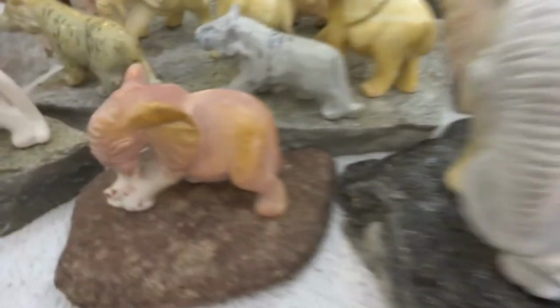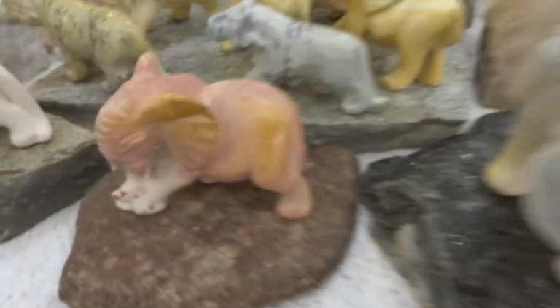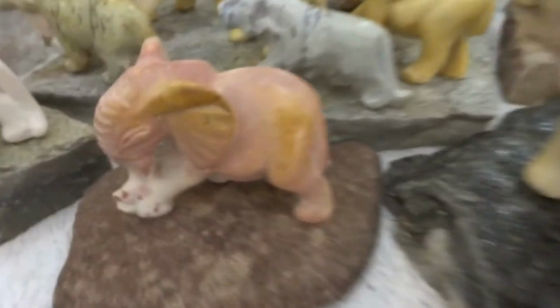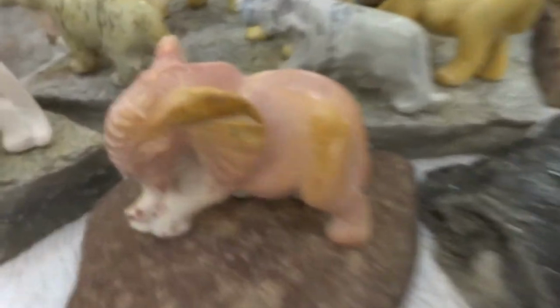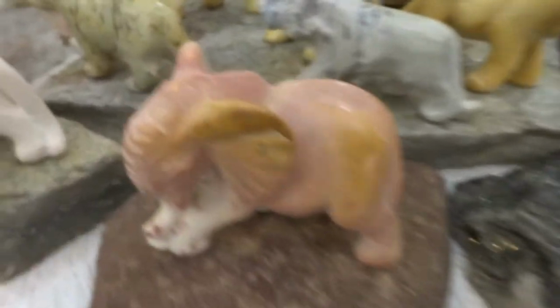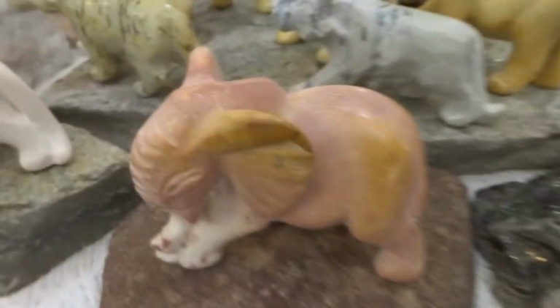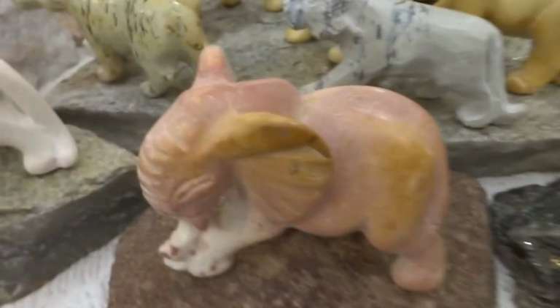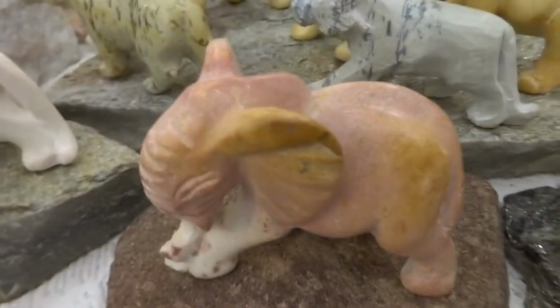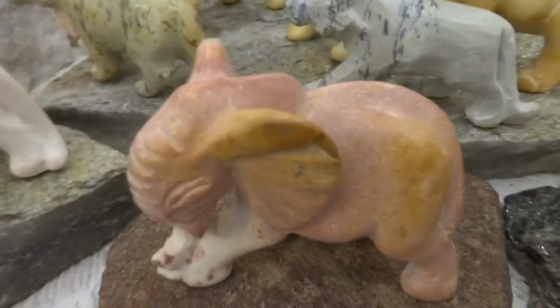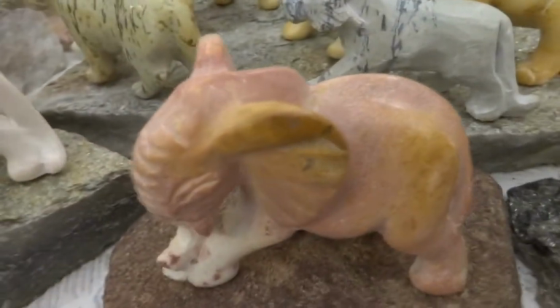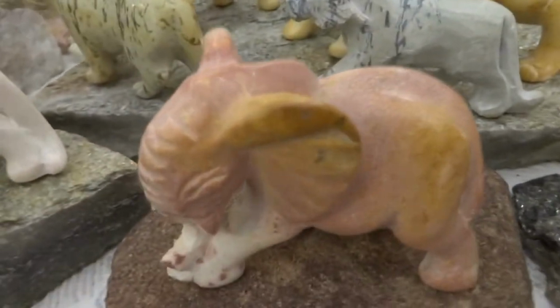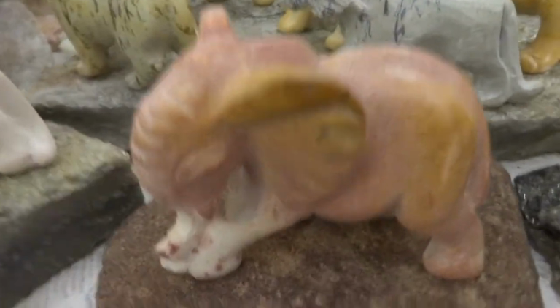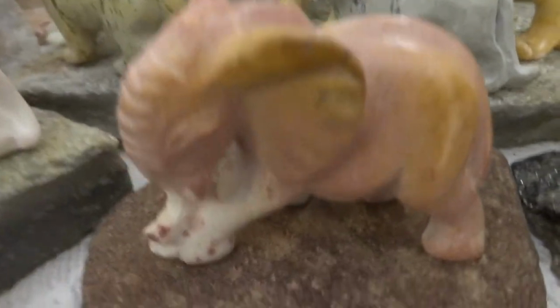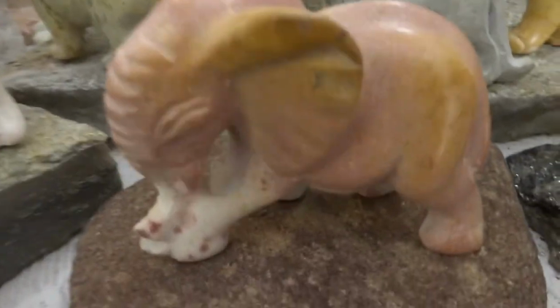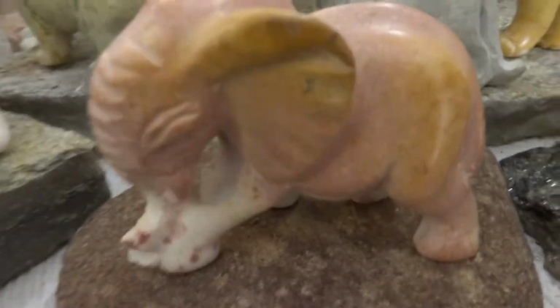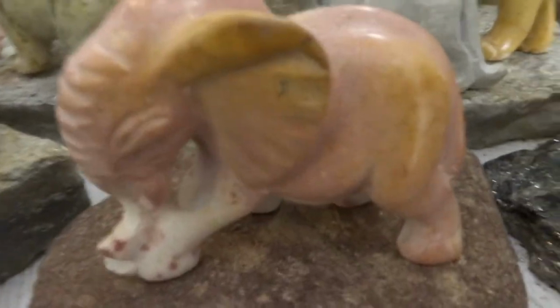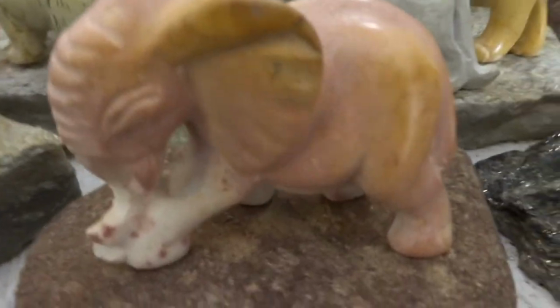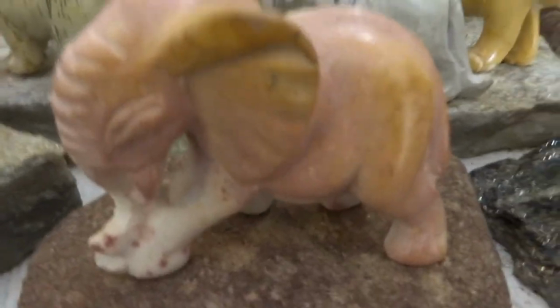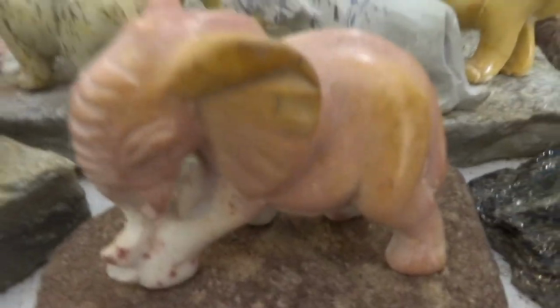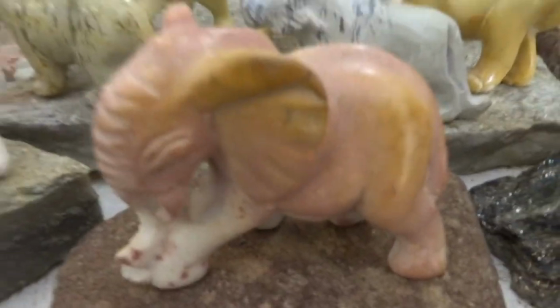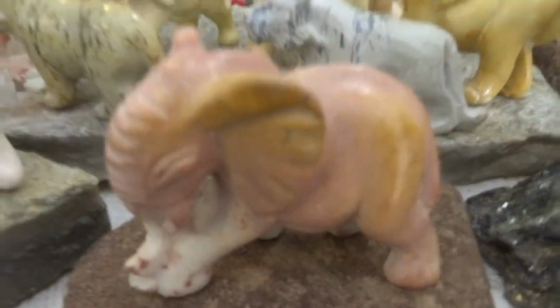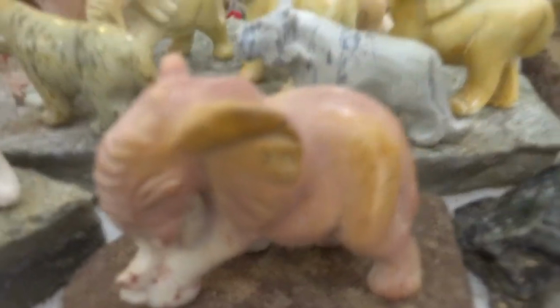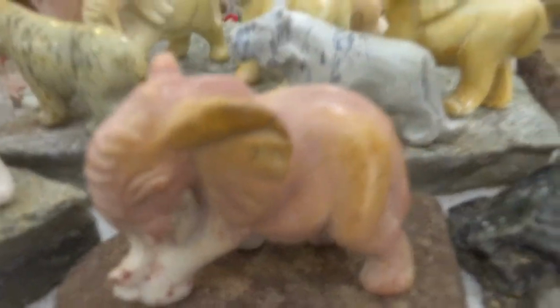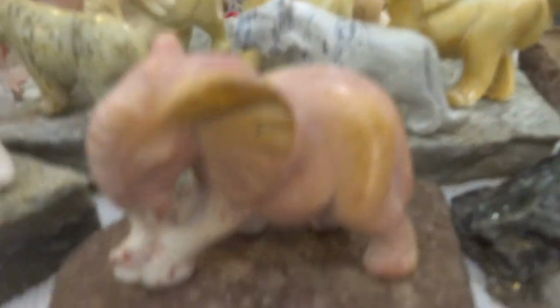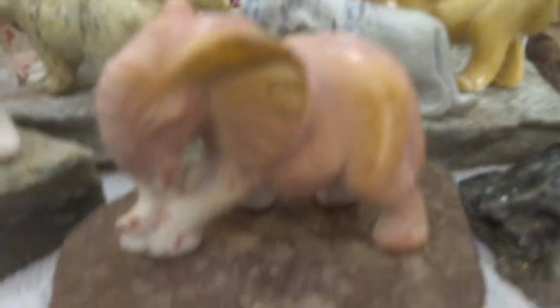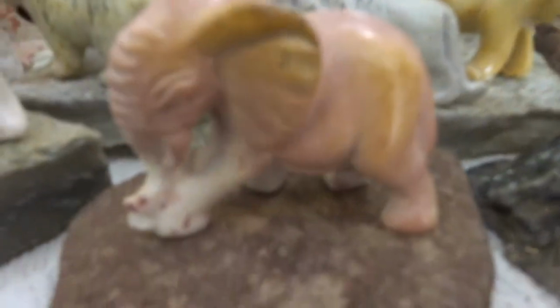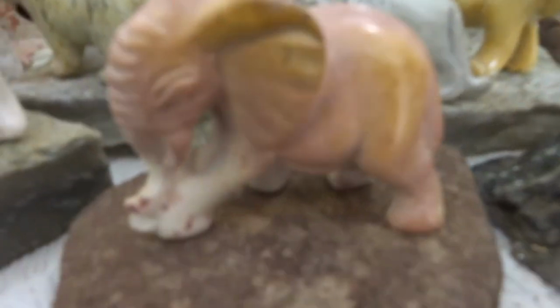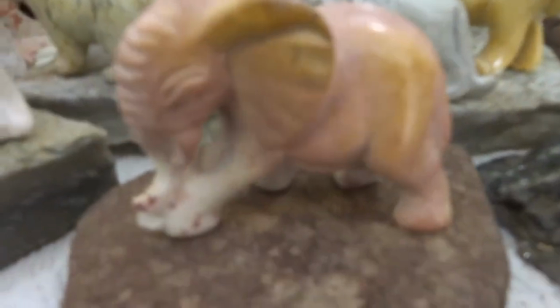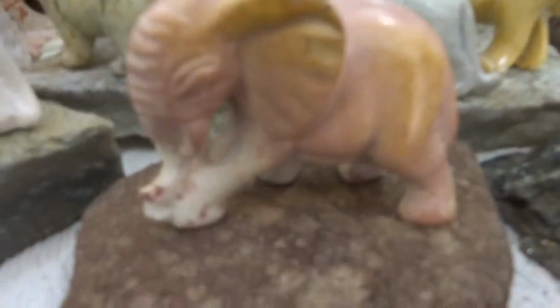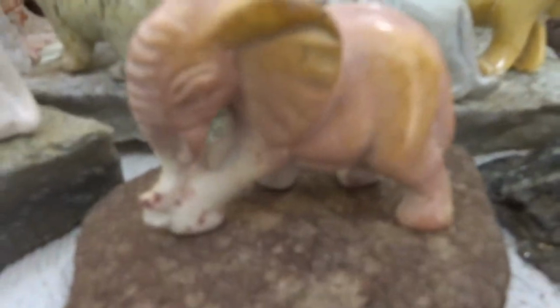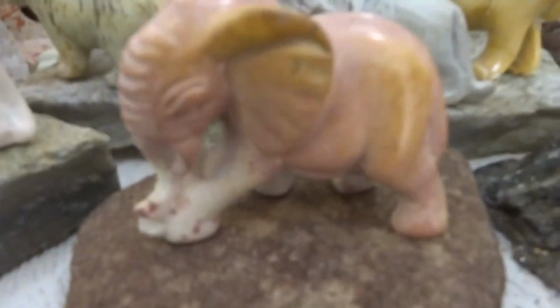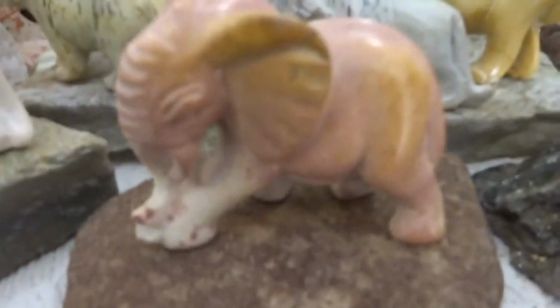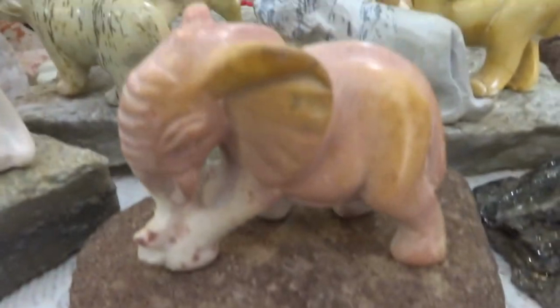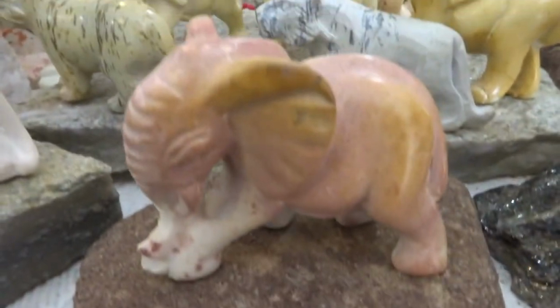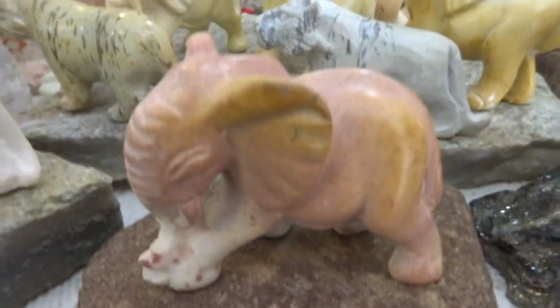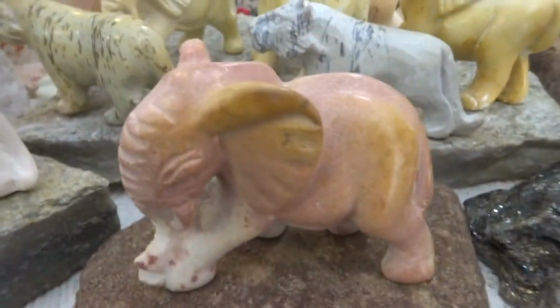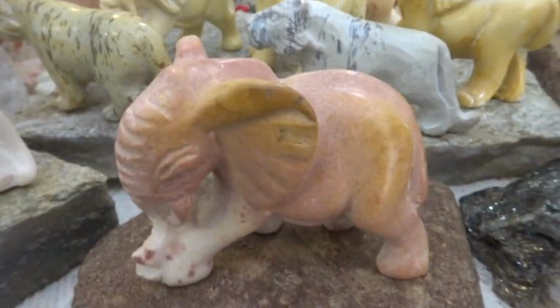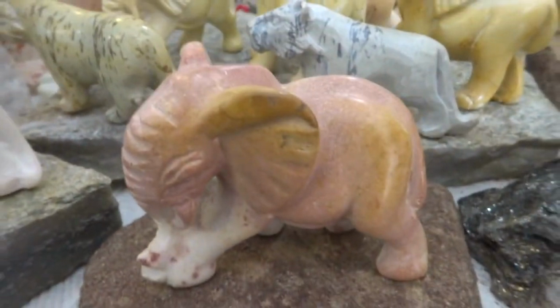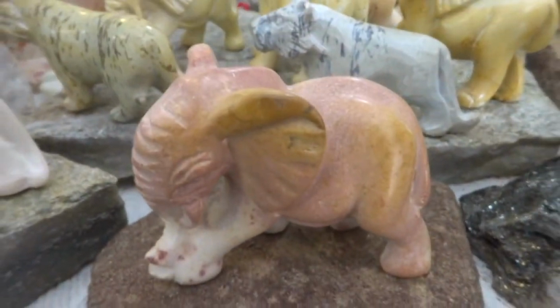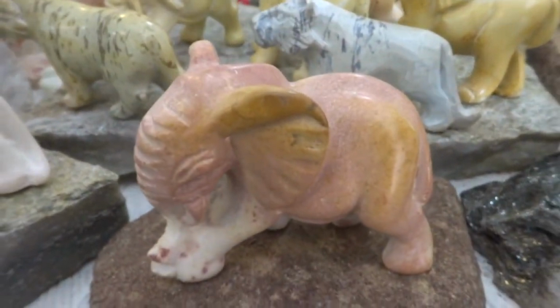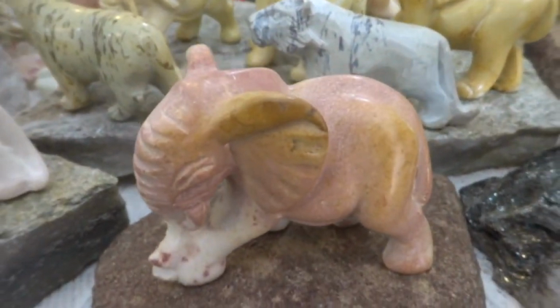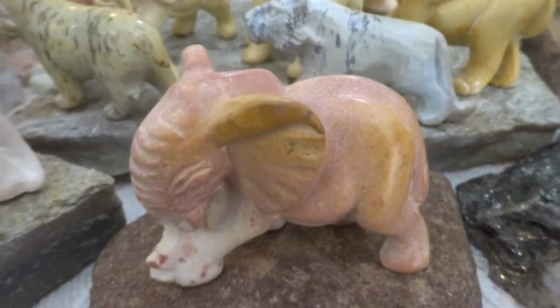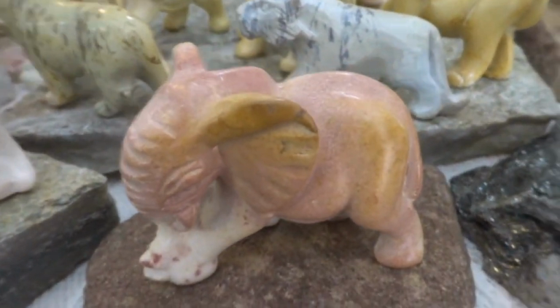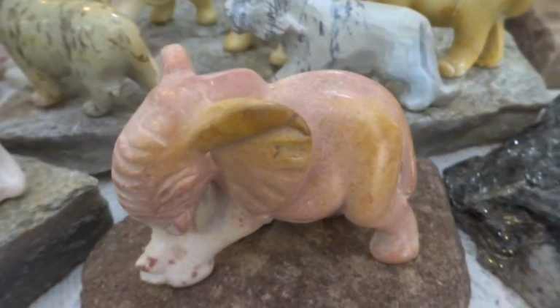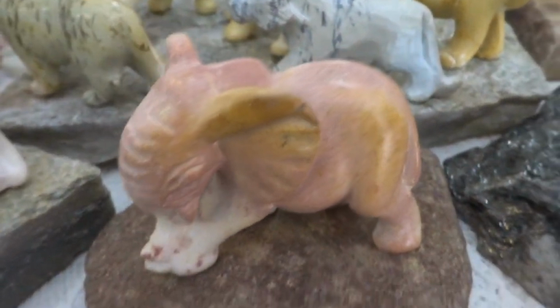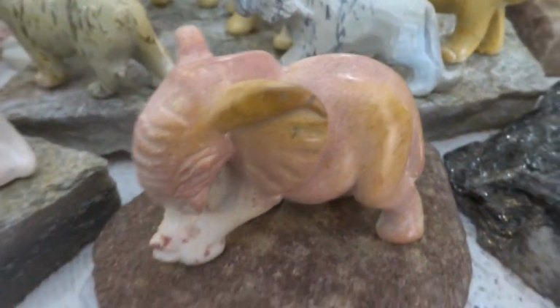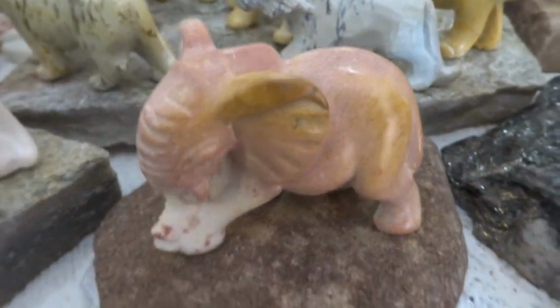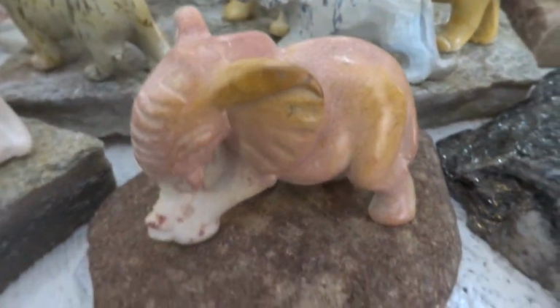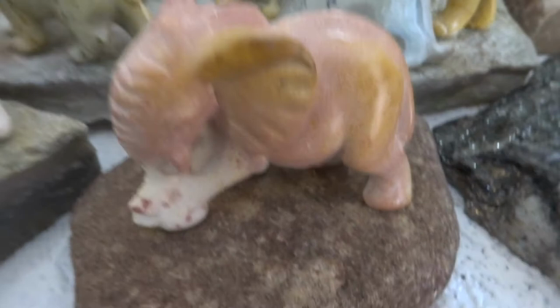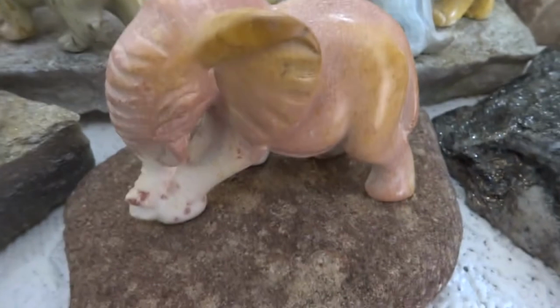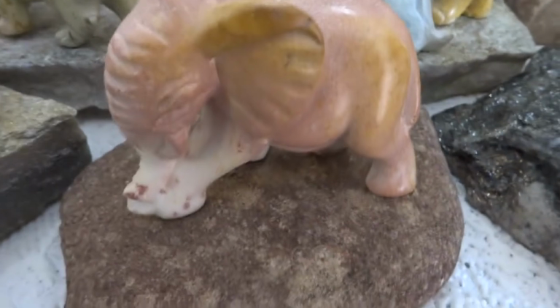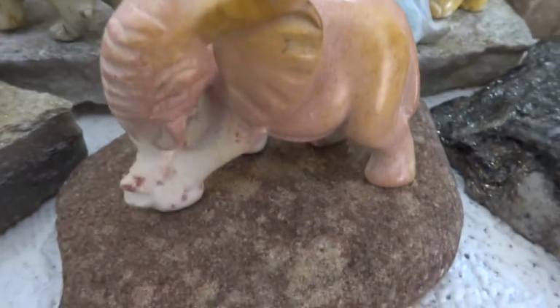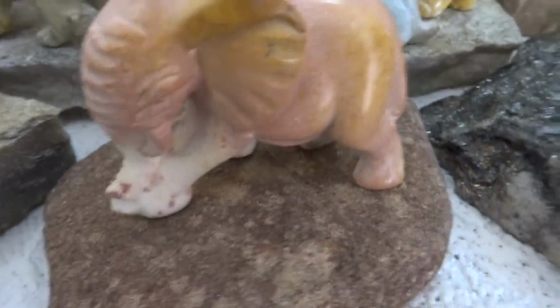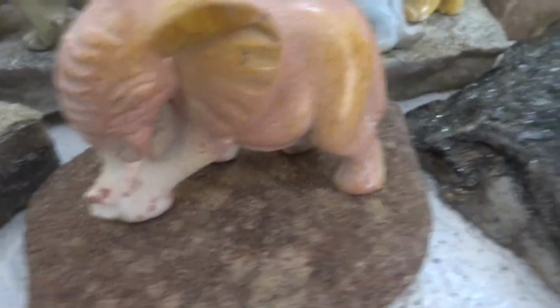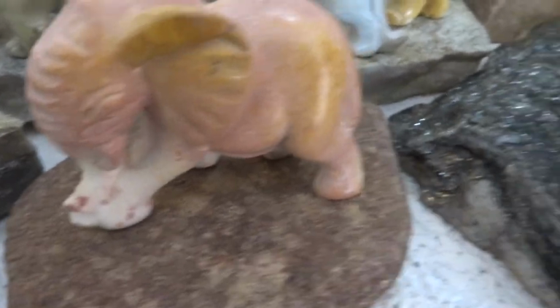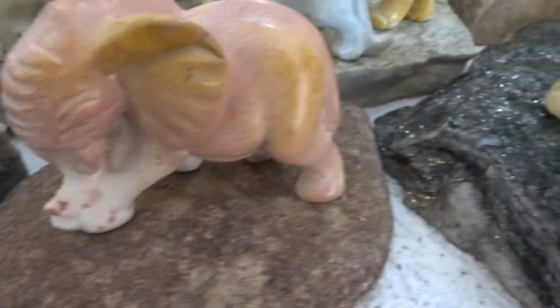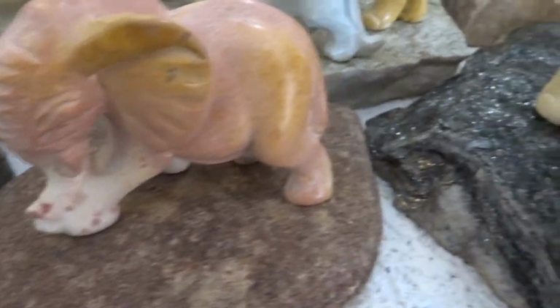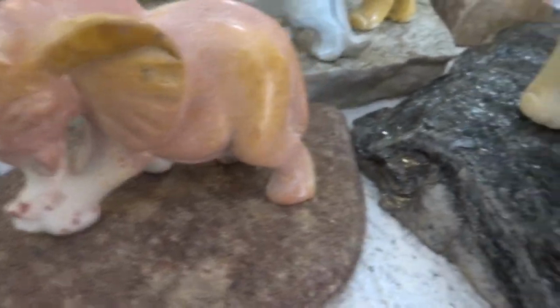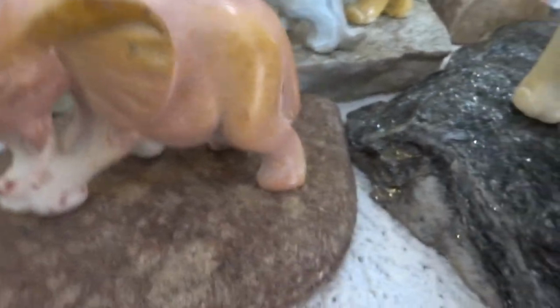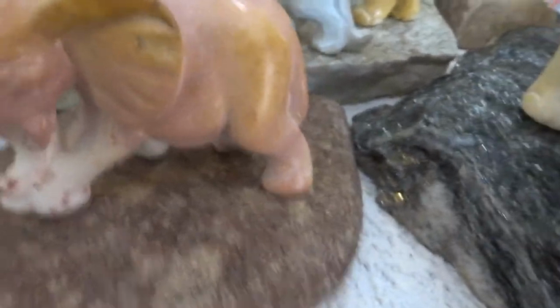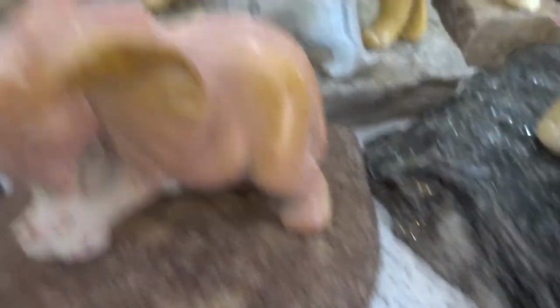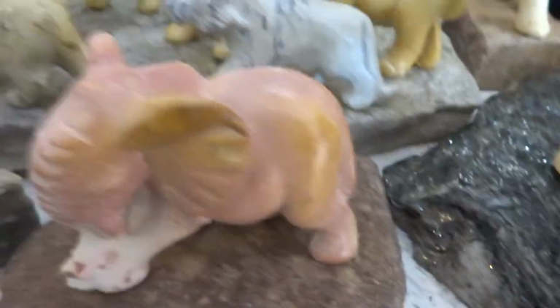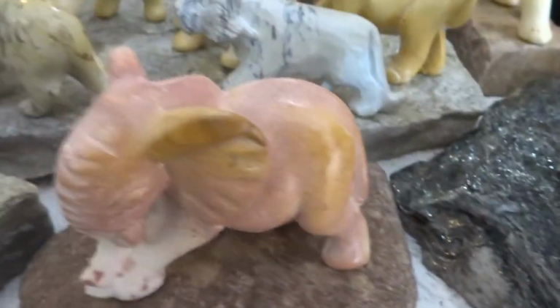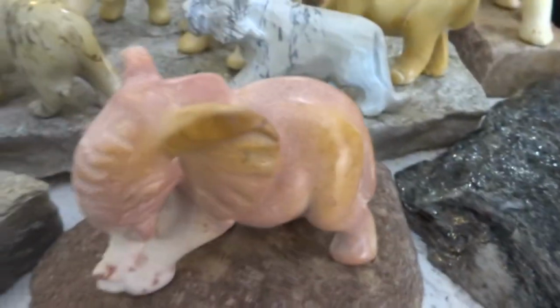Here's a beautiful little pink baby one. That one's $15.